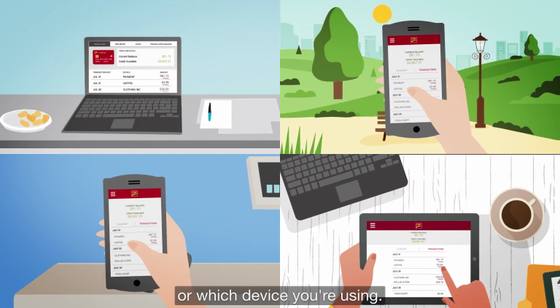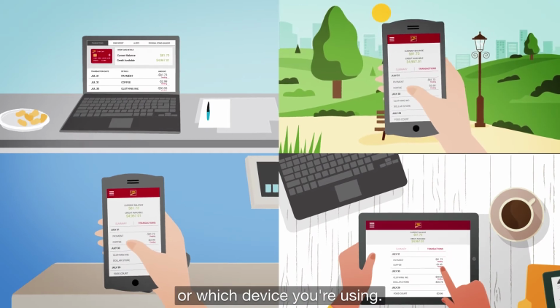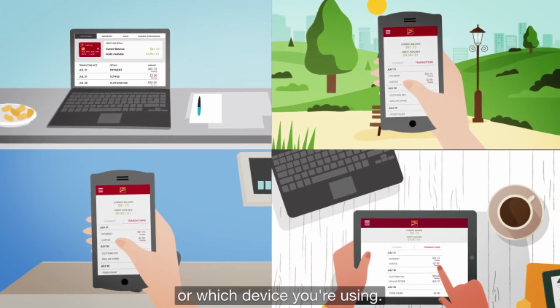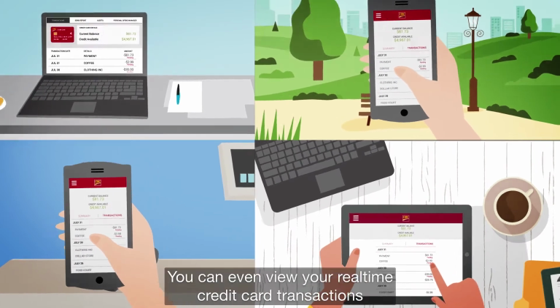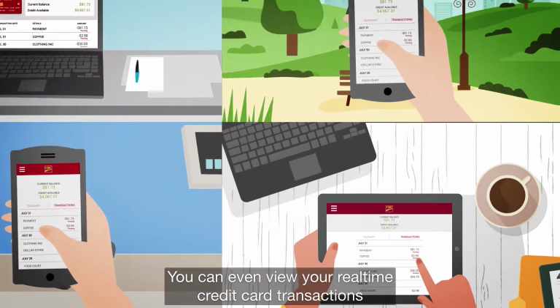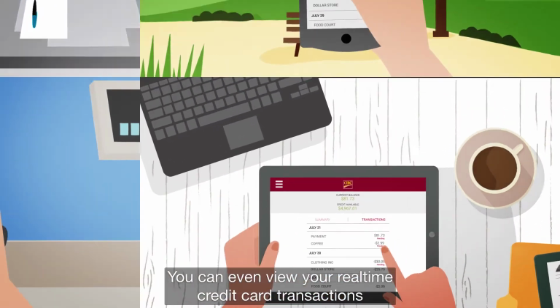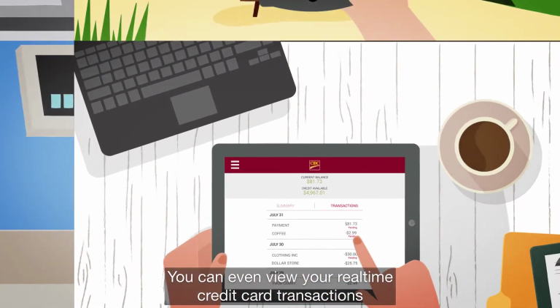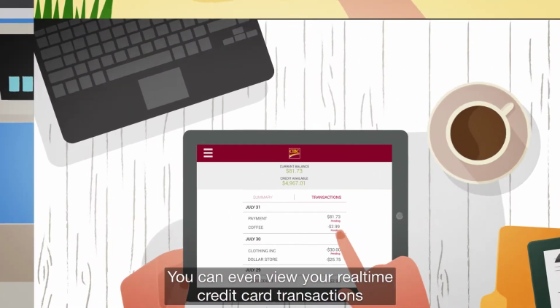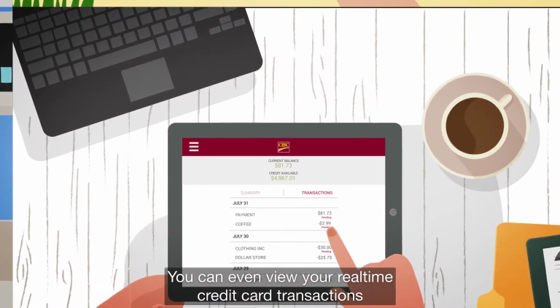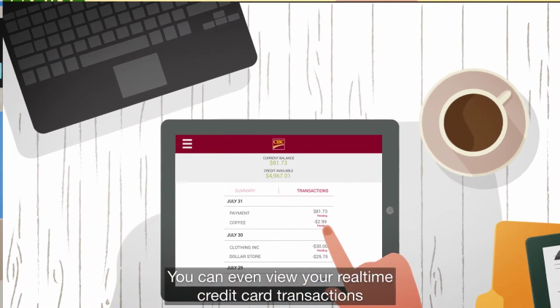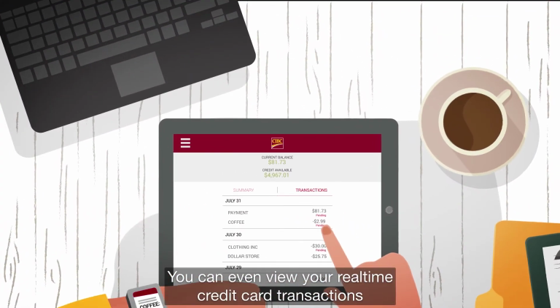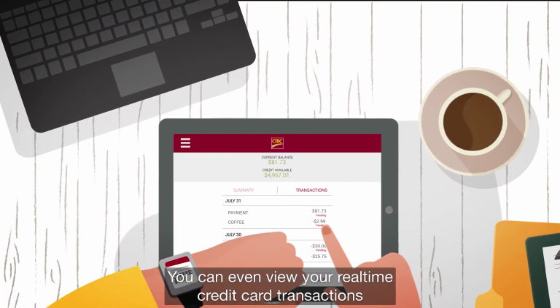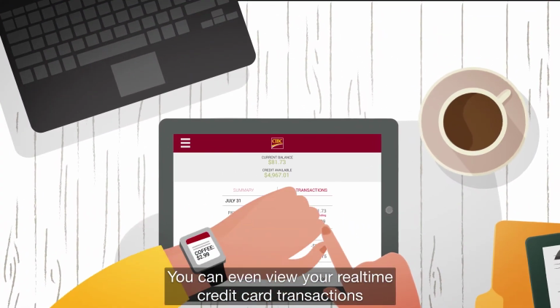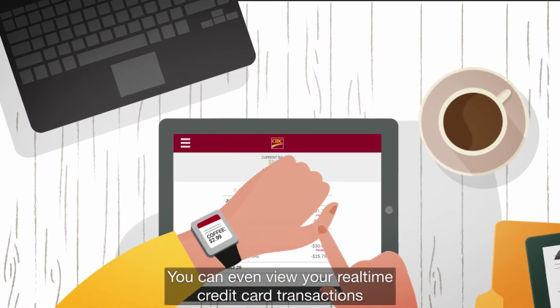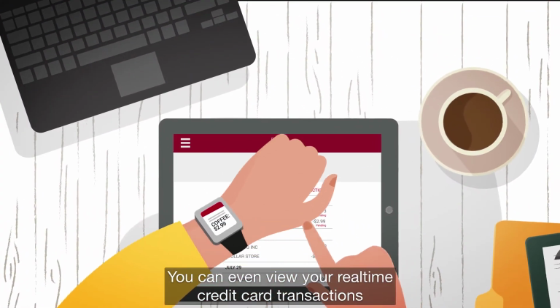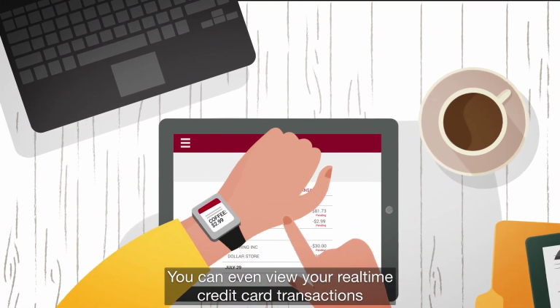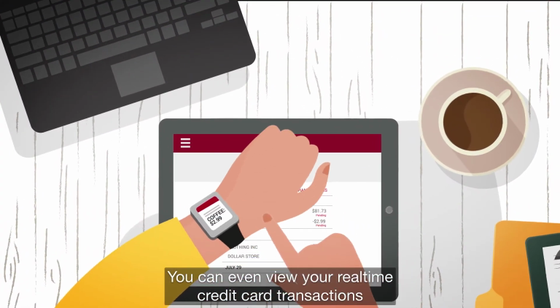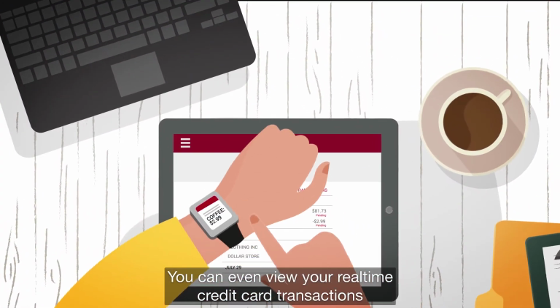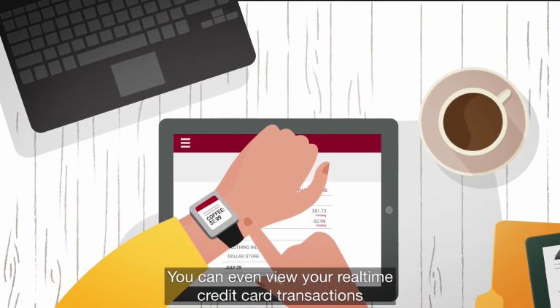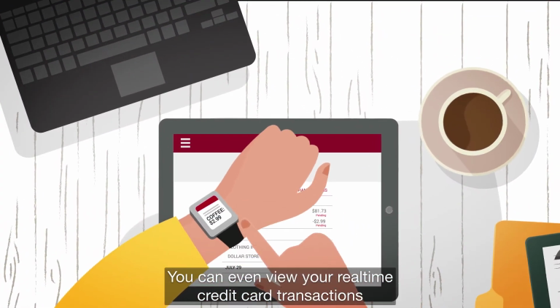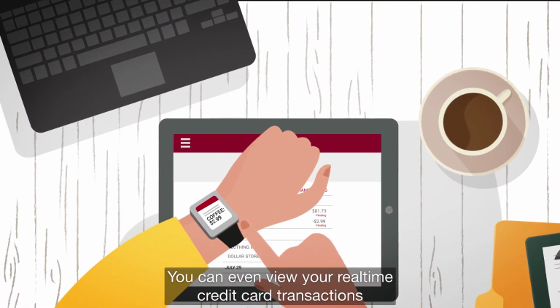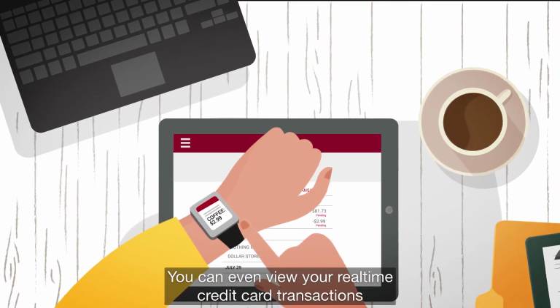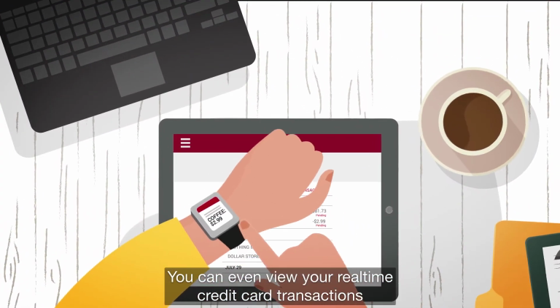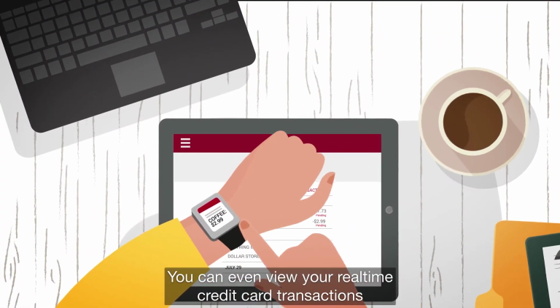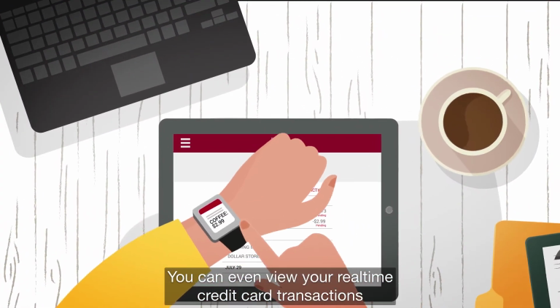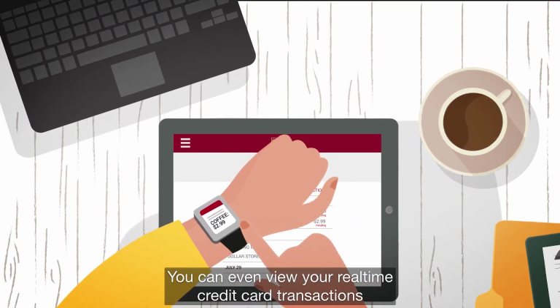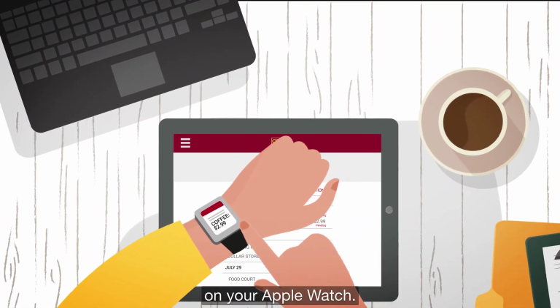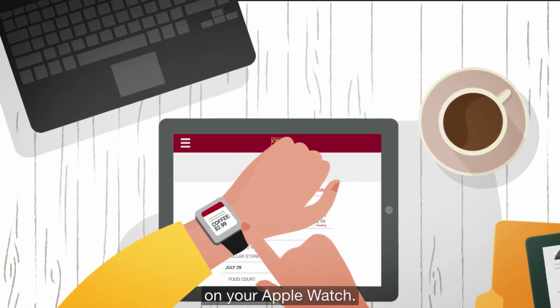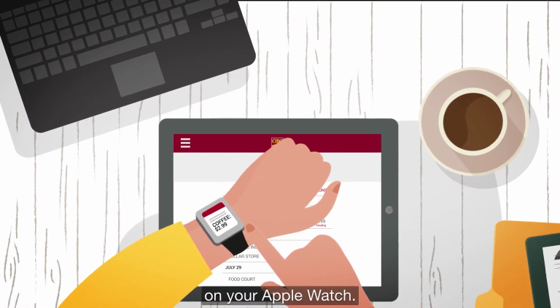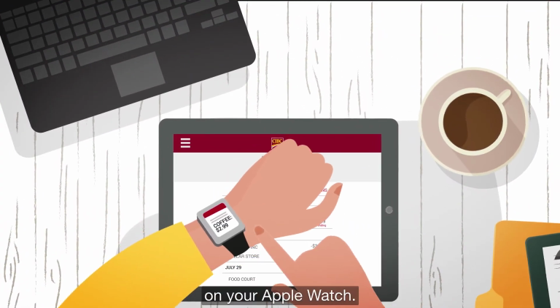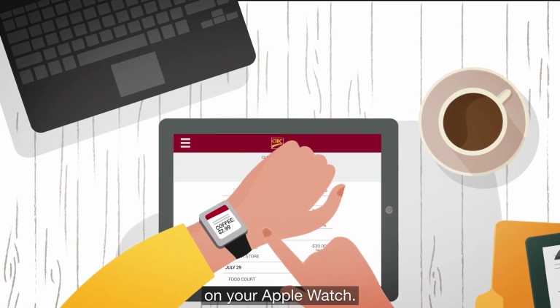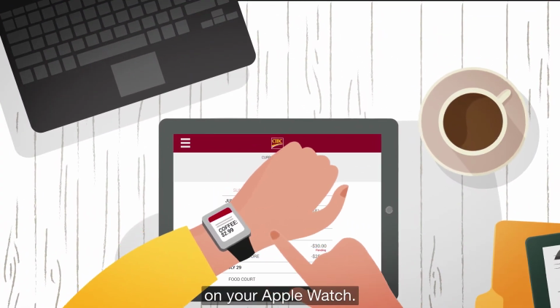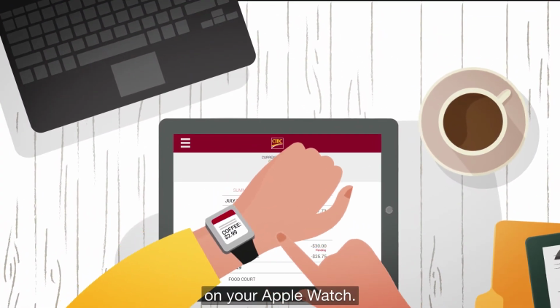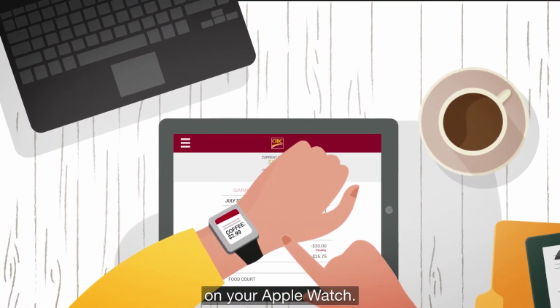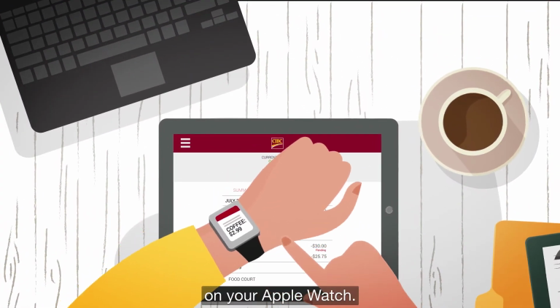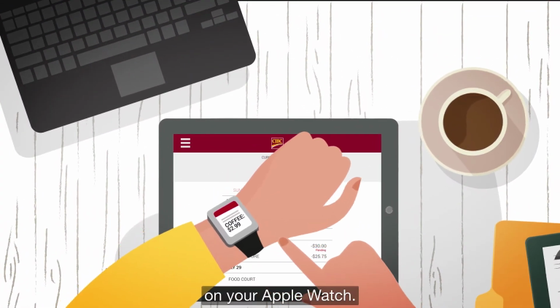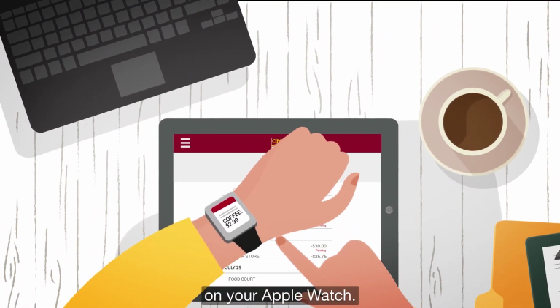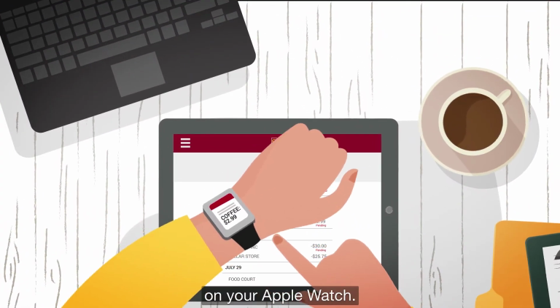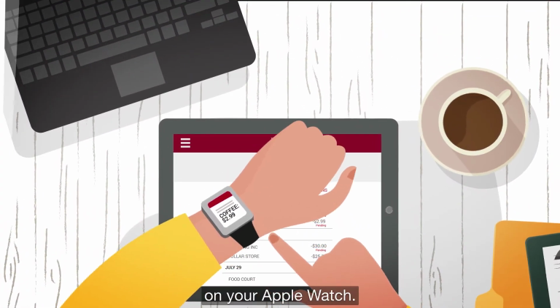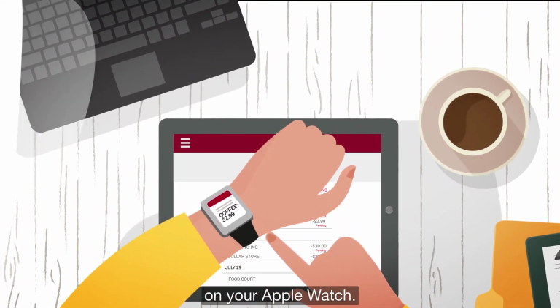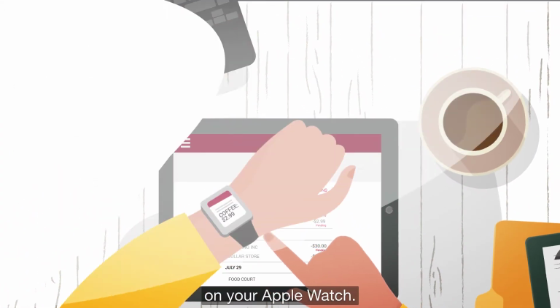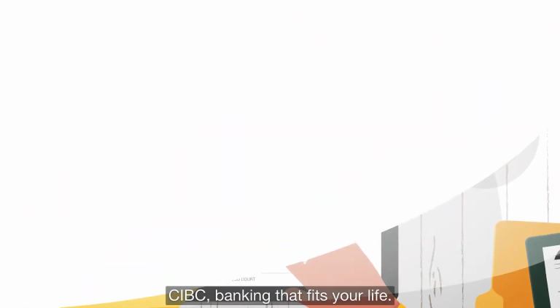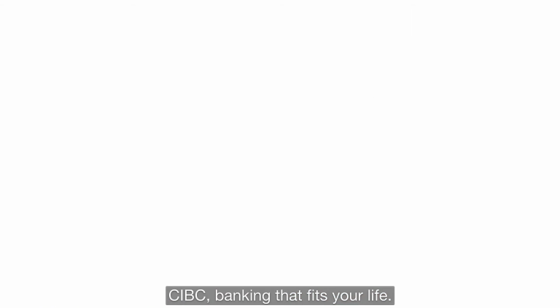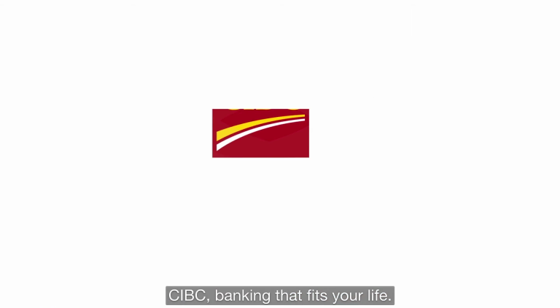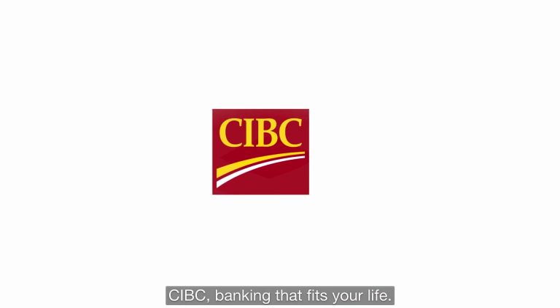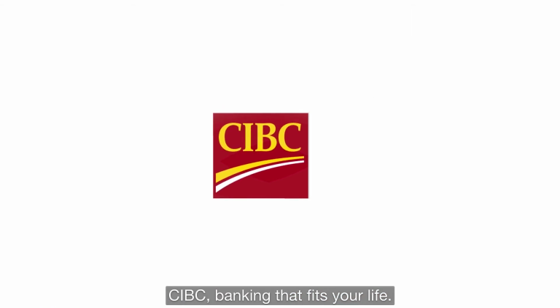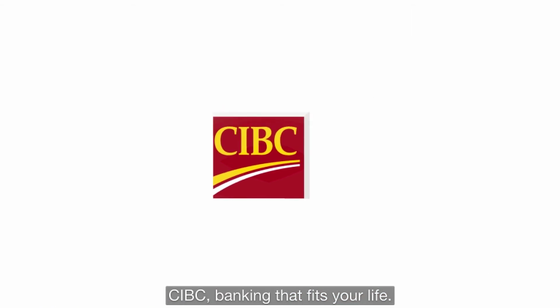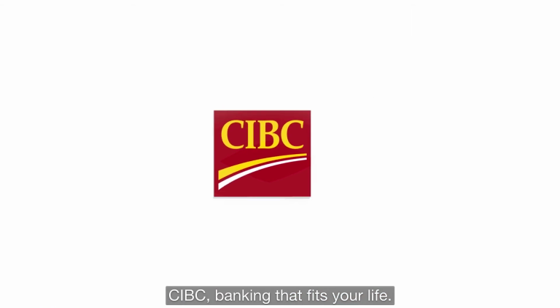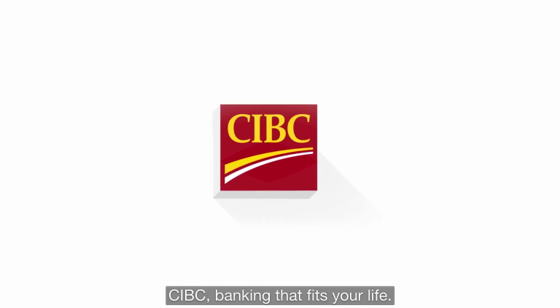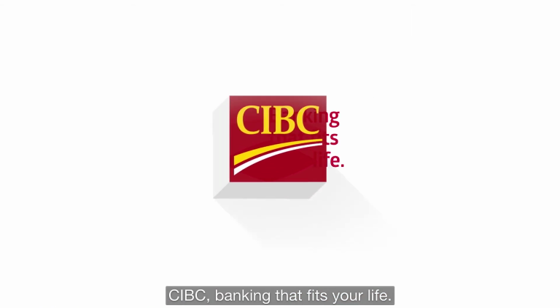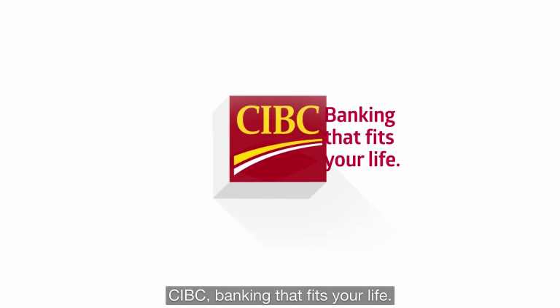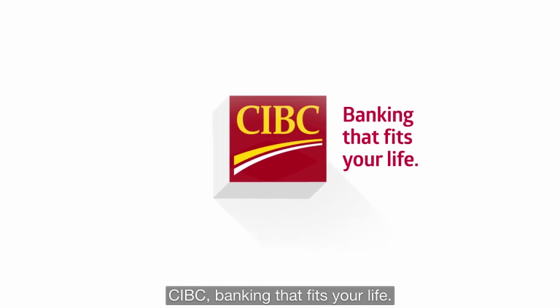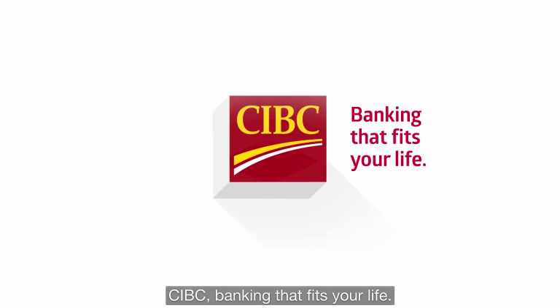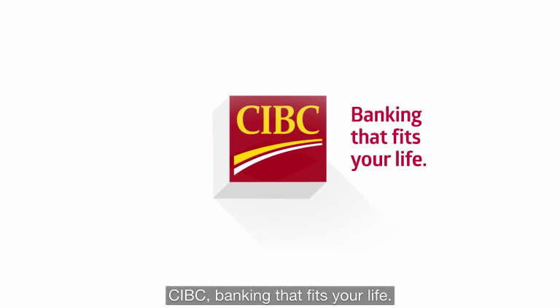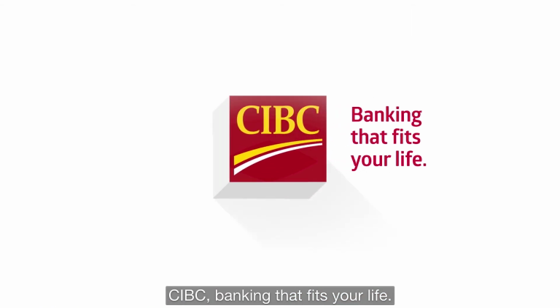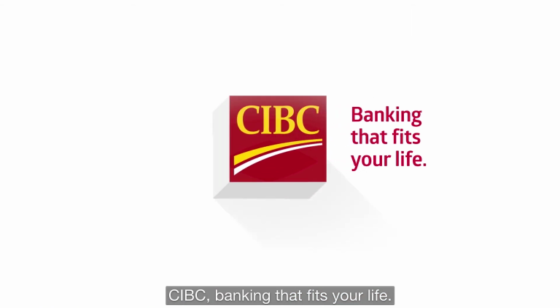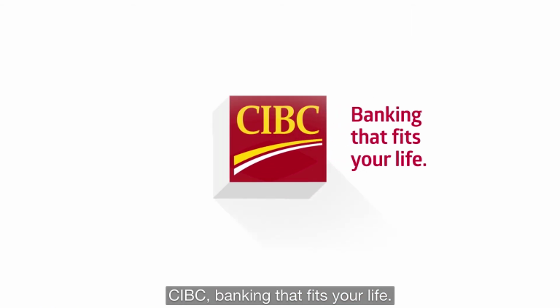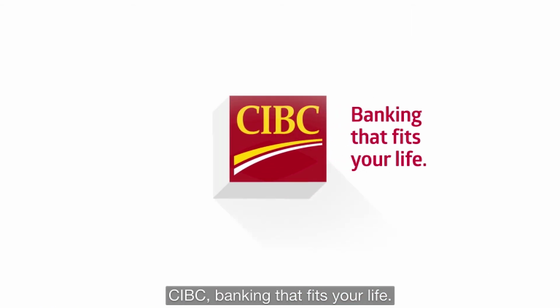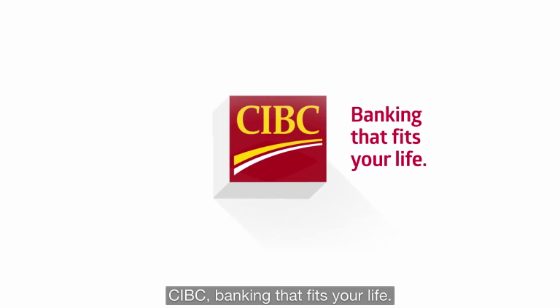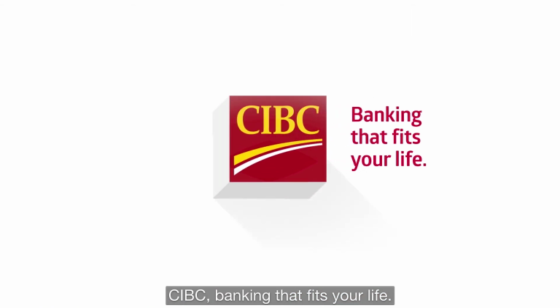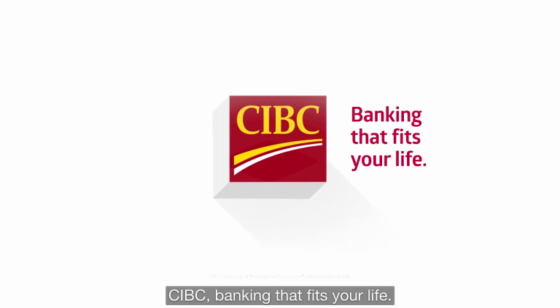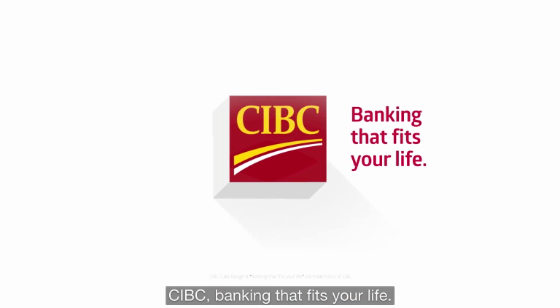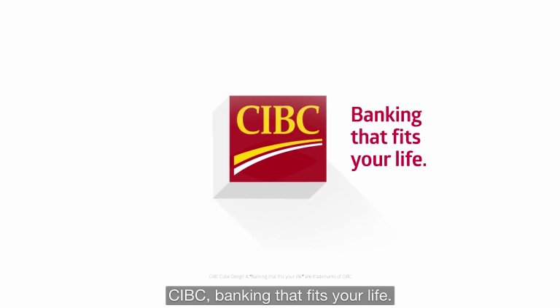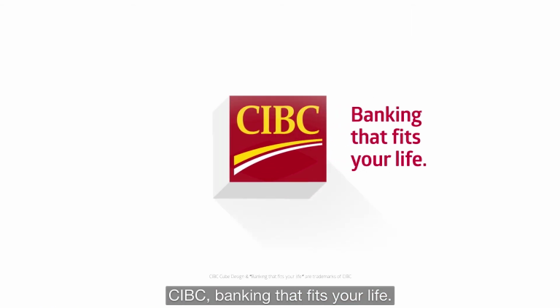You can even view your real-time credit card transactions on your Apple Watch. CIBC — Banking that fits your life.